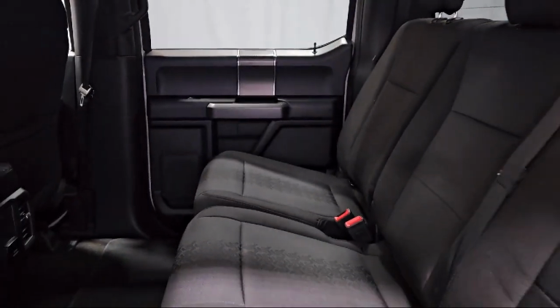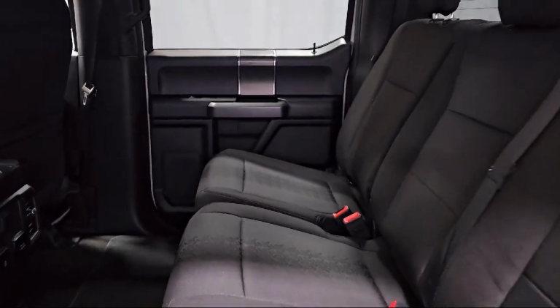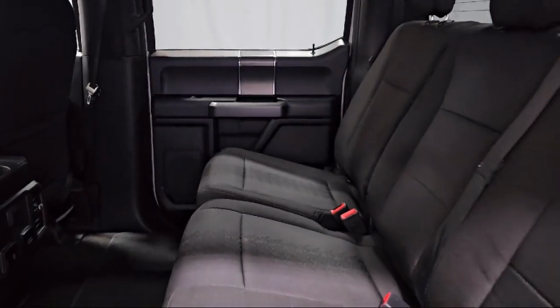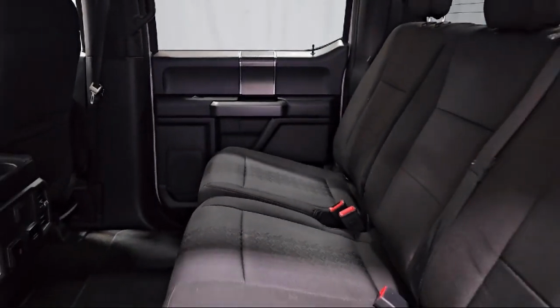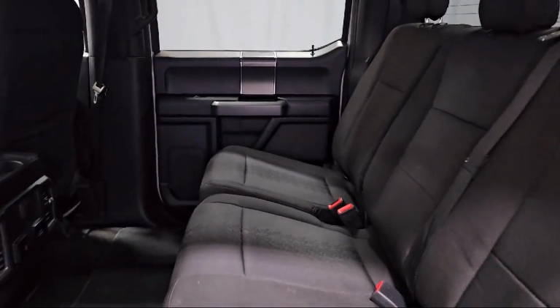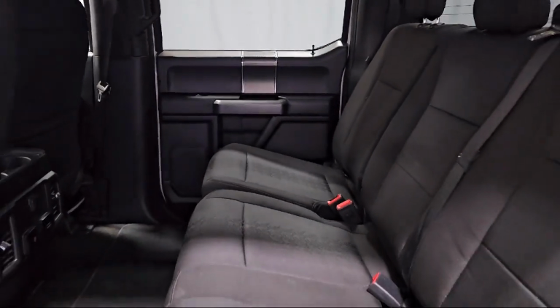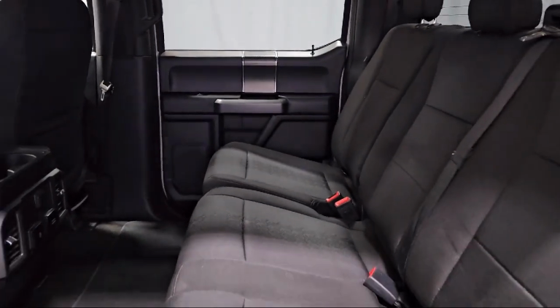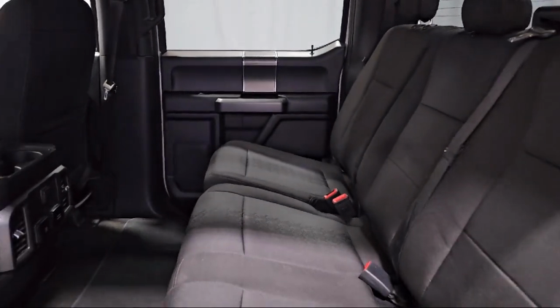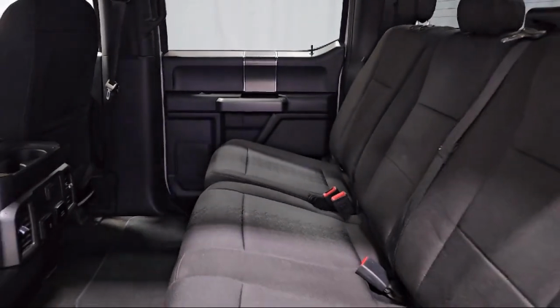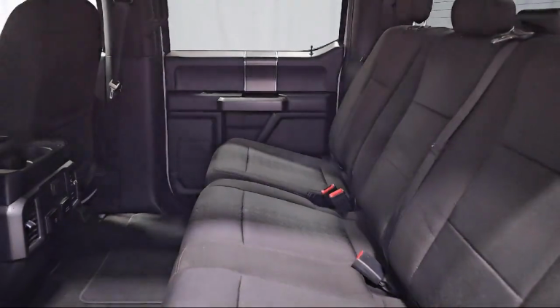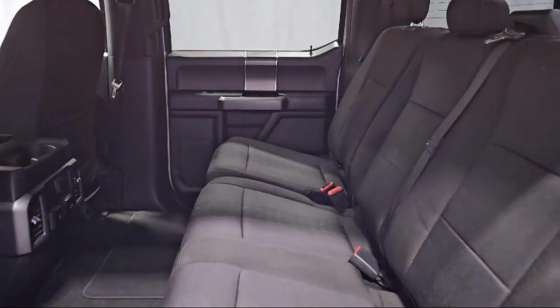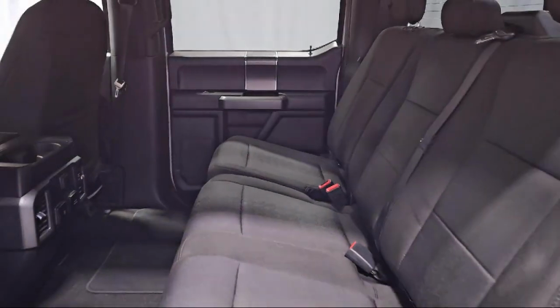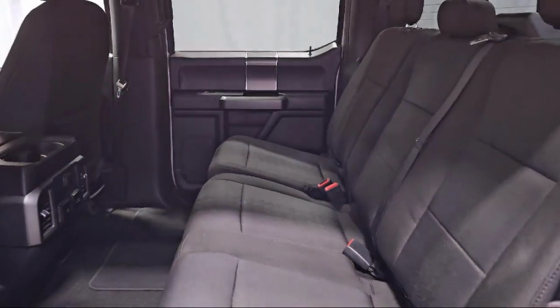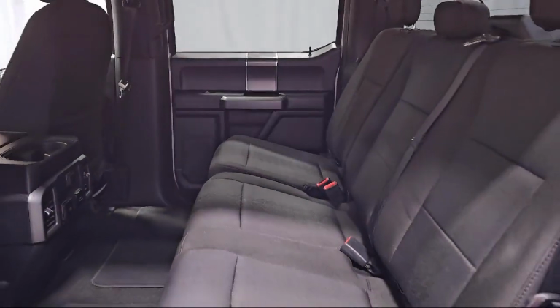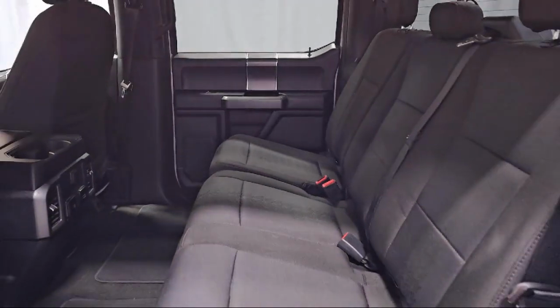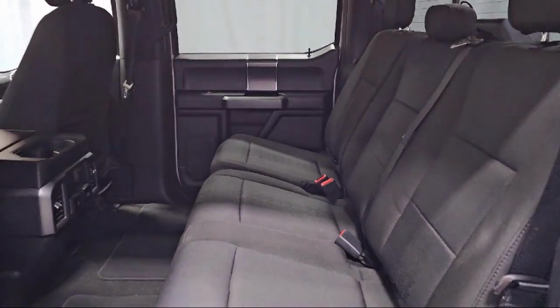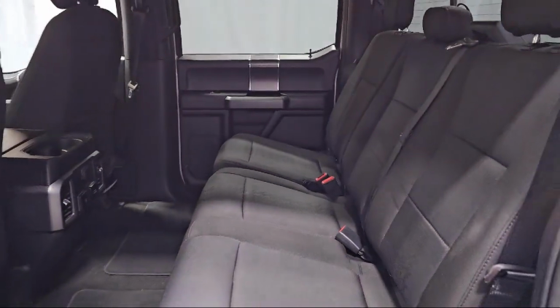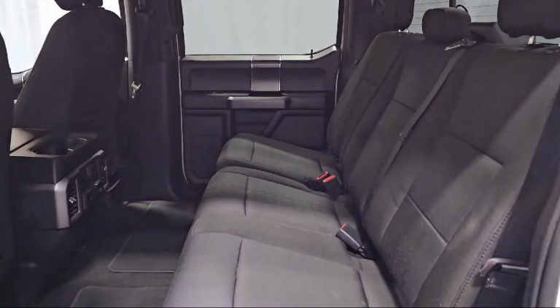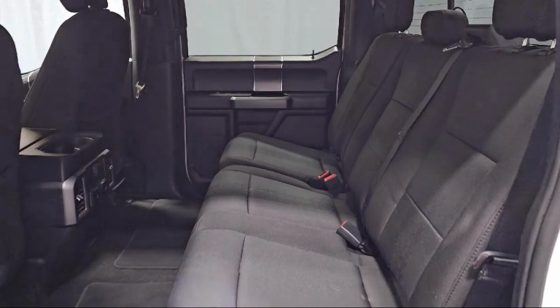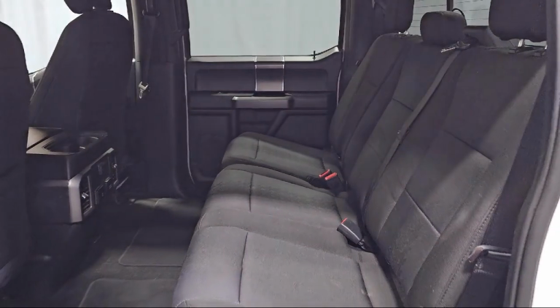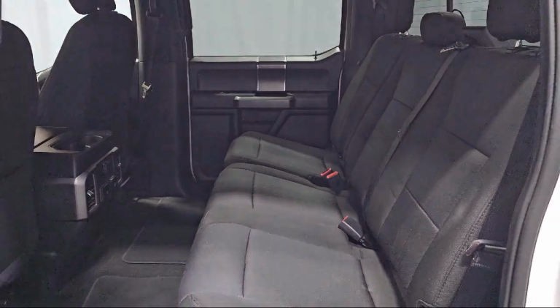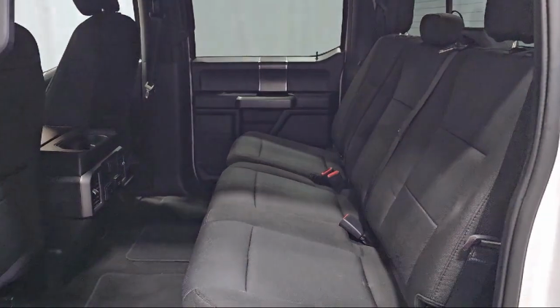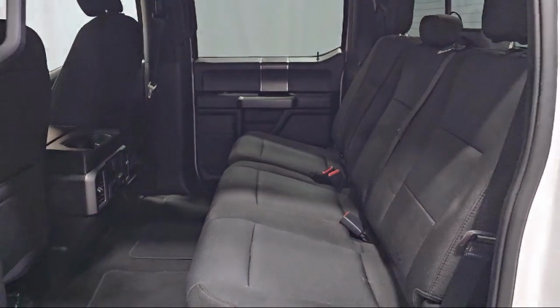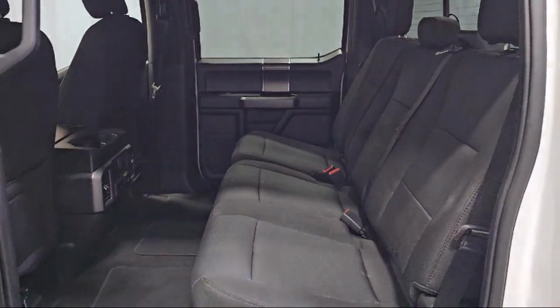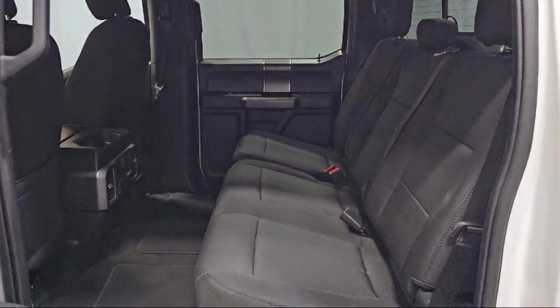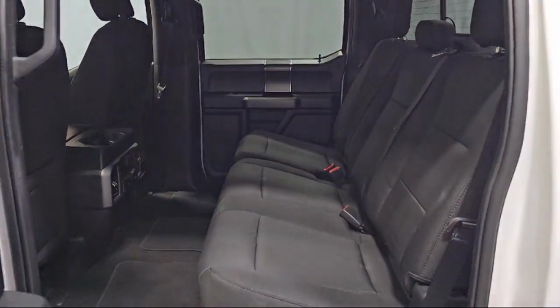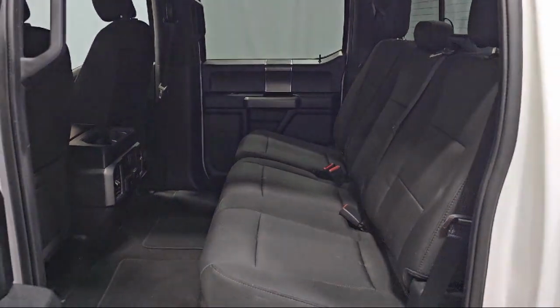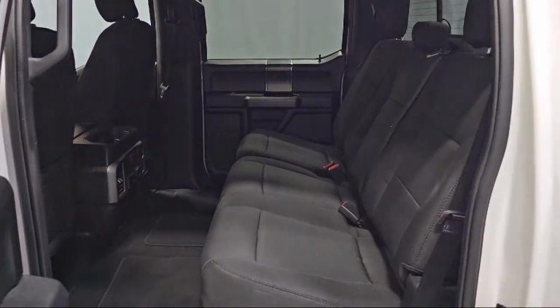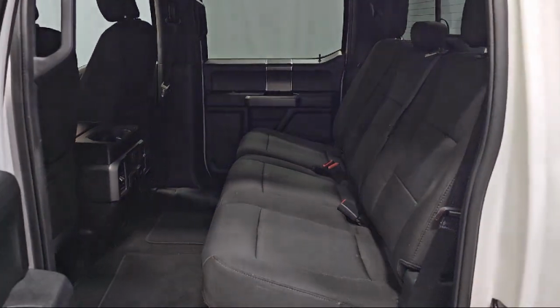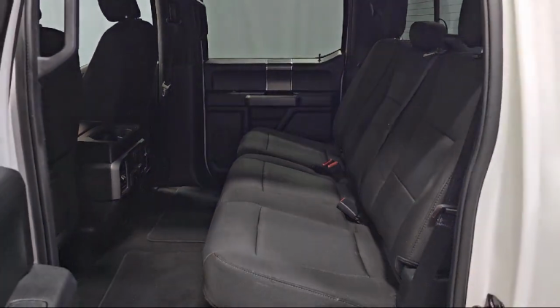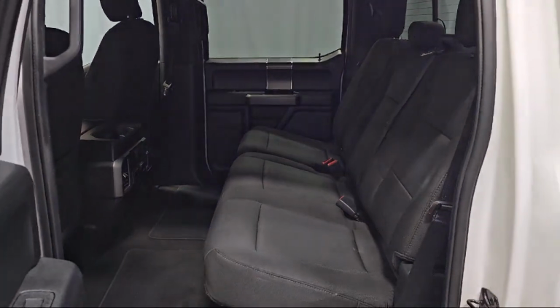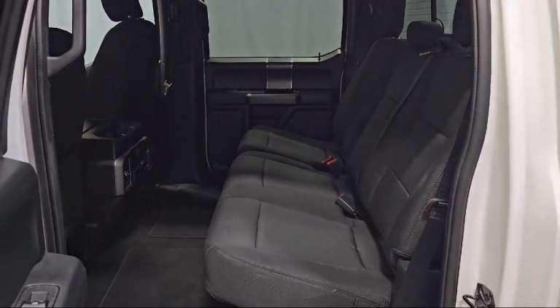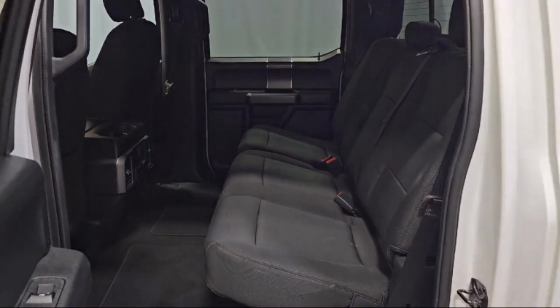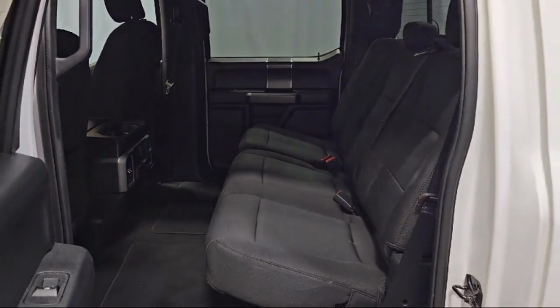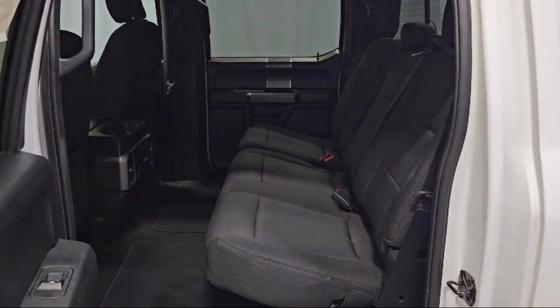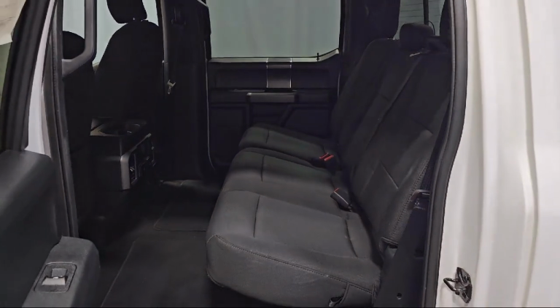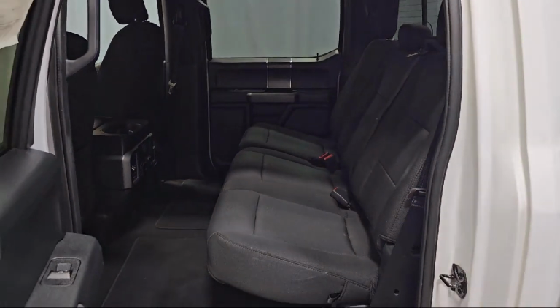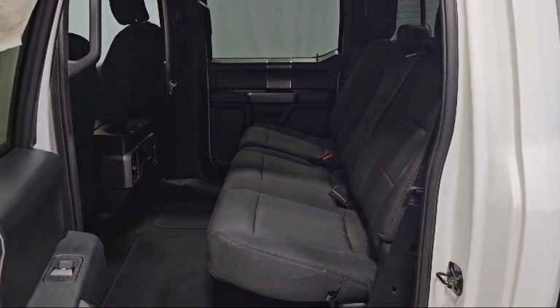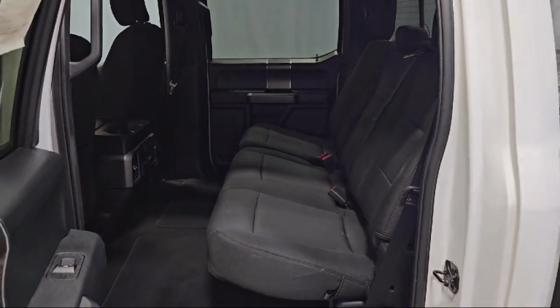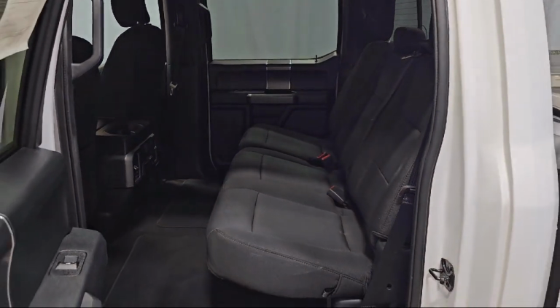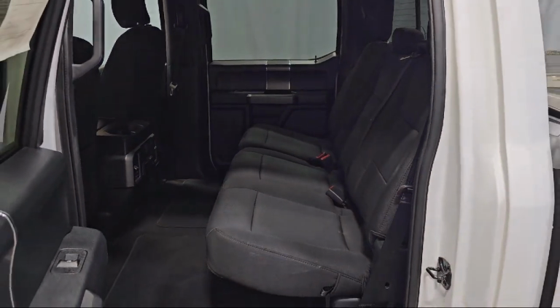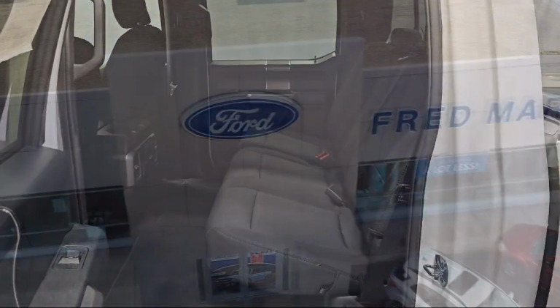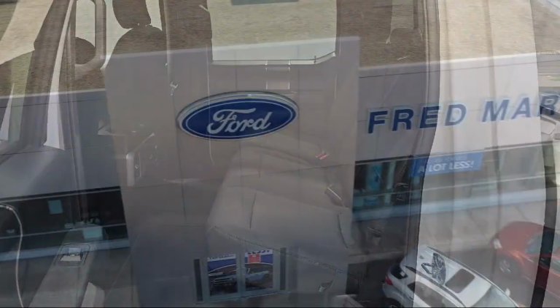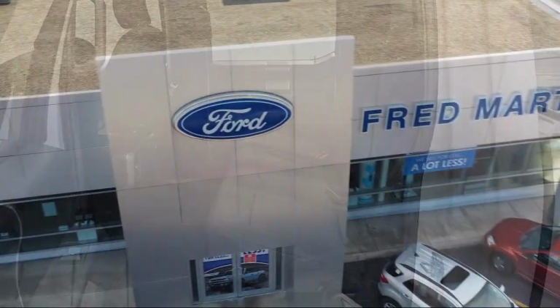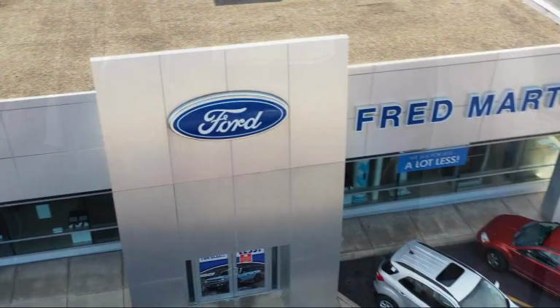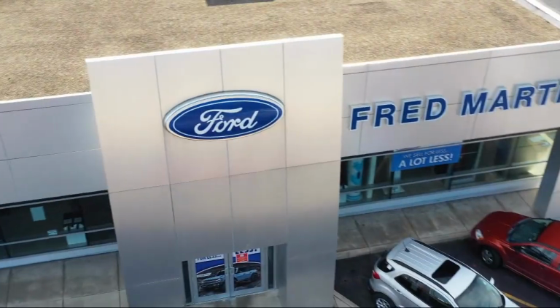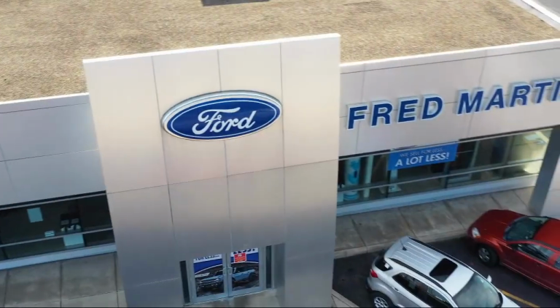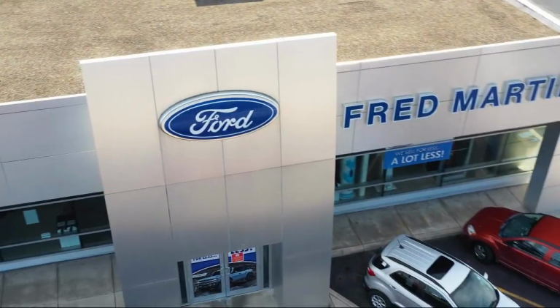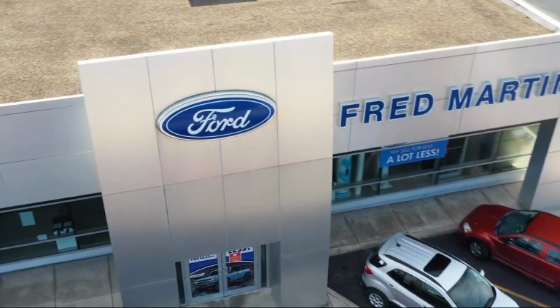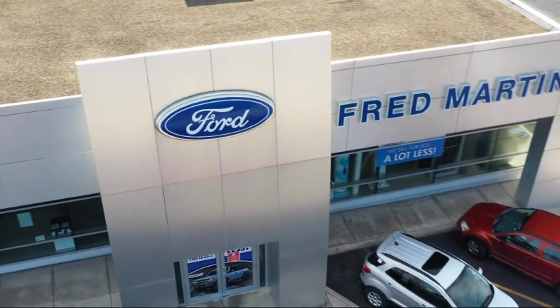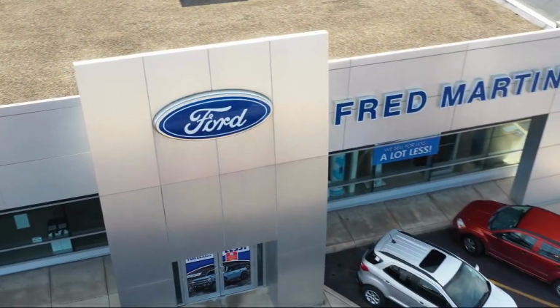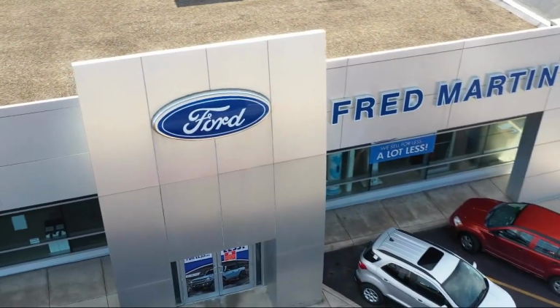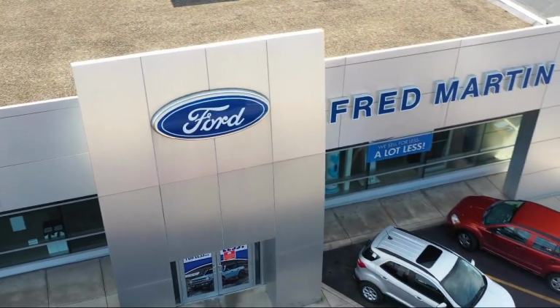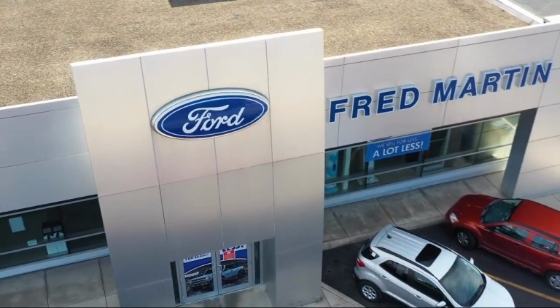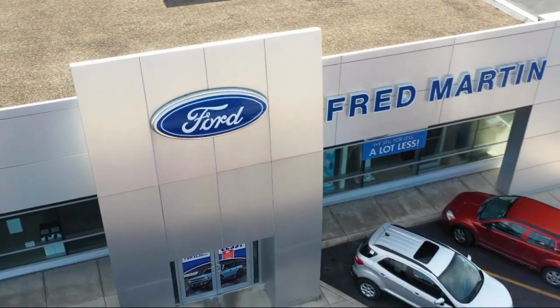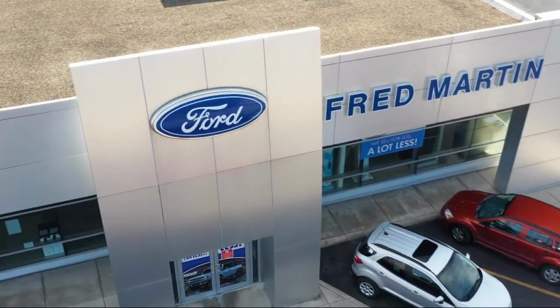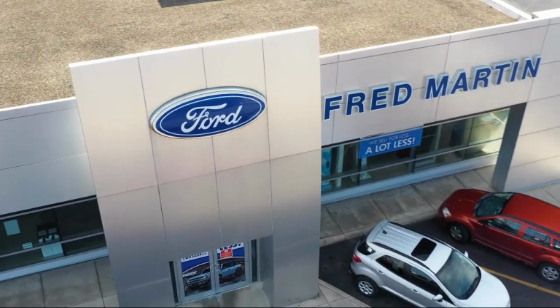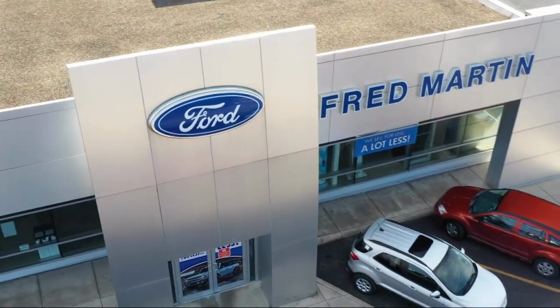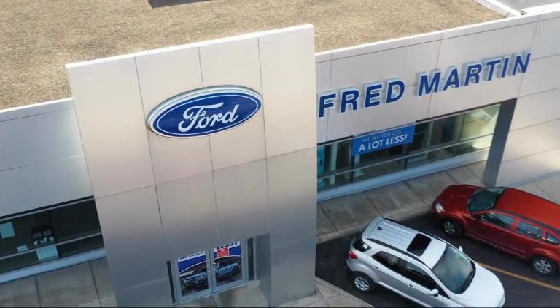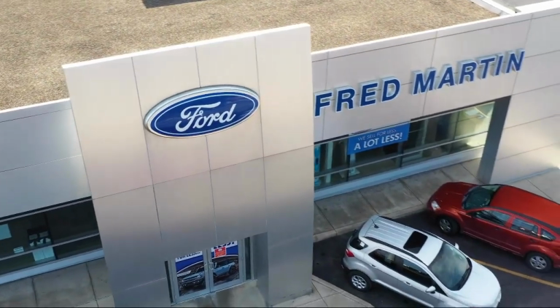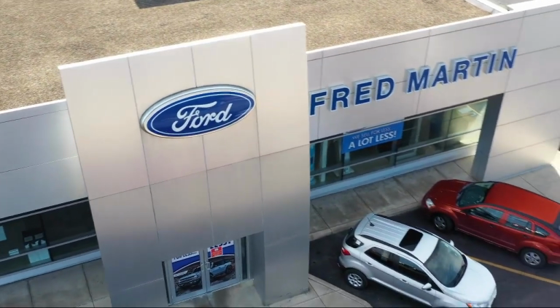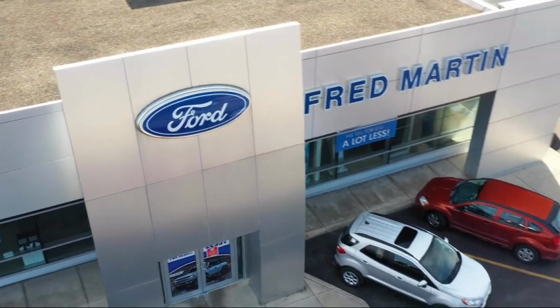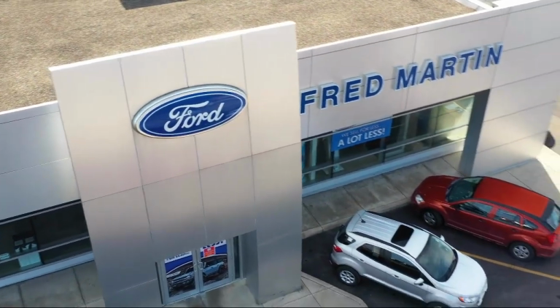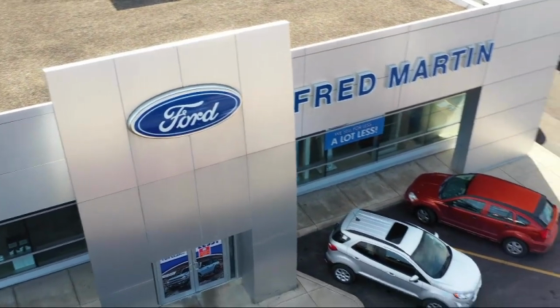Chrome bumpers, Fixed Backlight with Privacy Glass, and has less than 60,000 miles on the odometer.